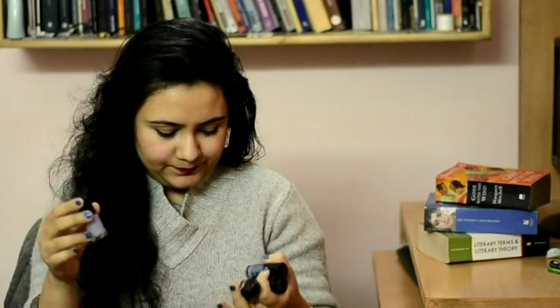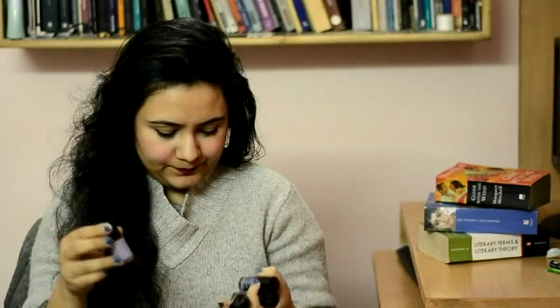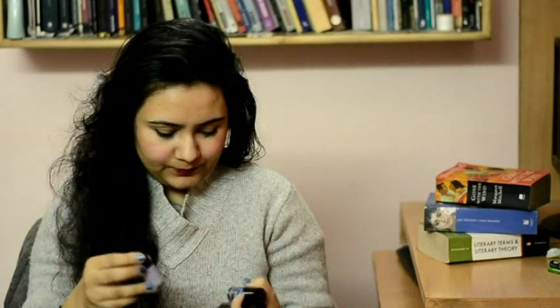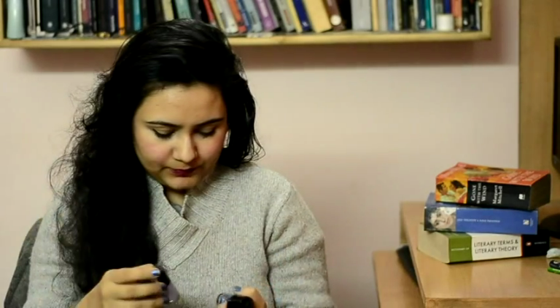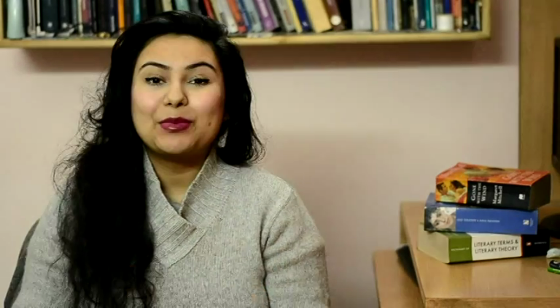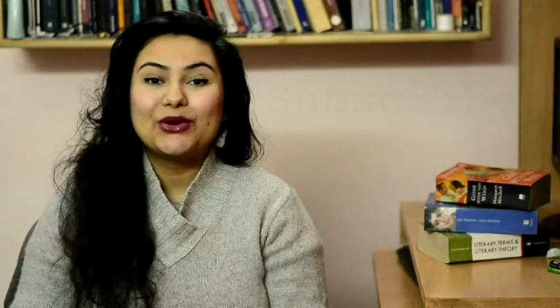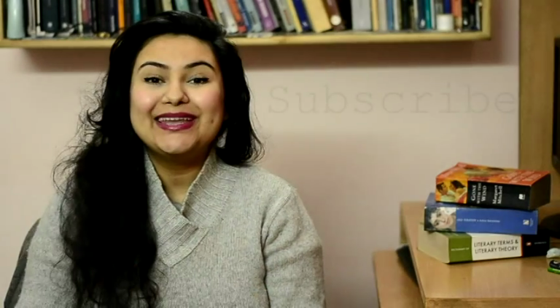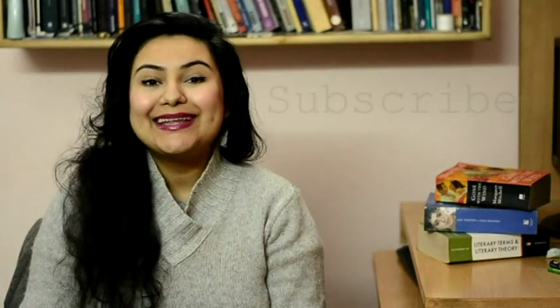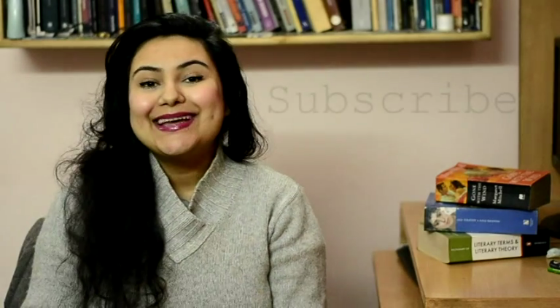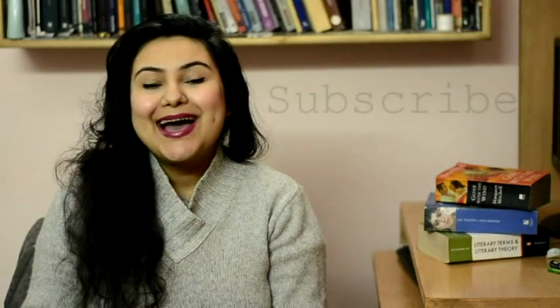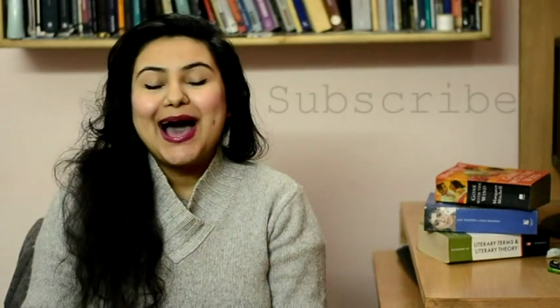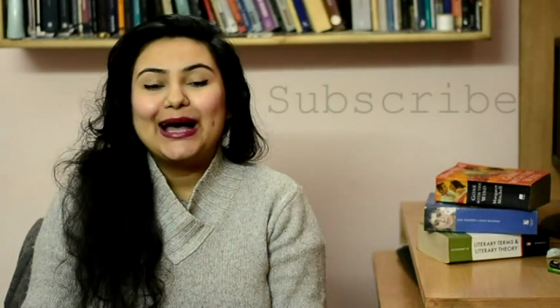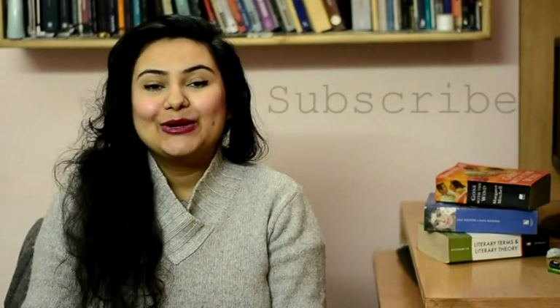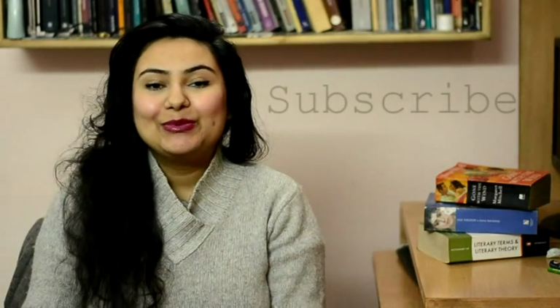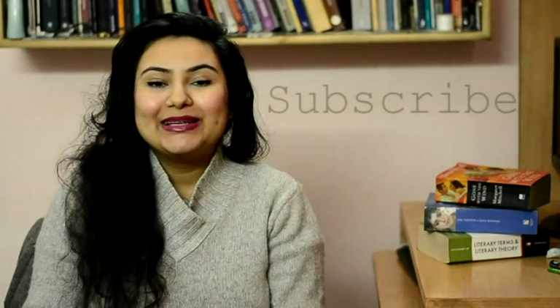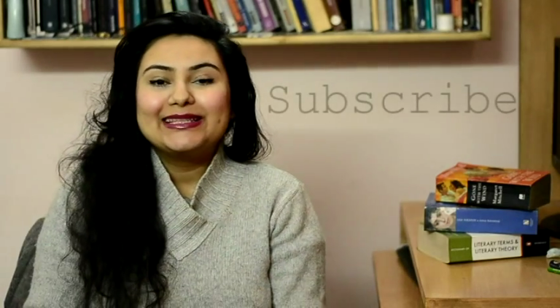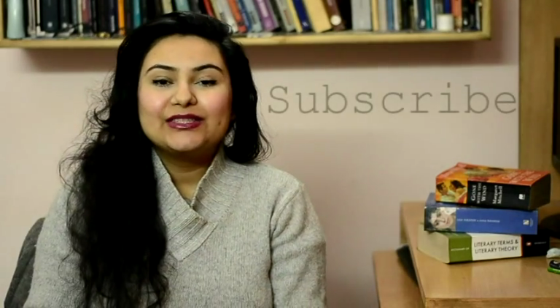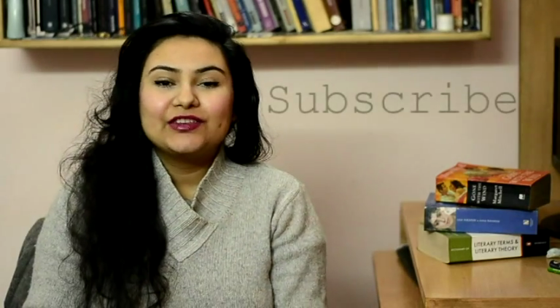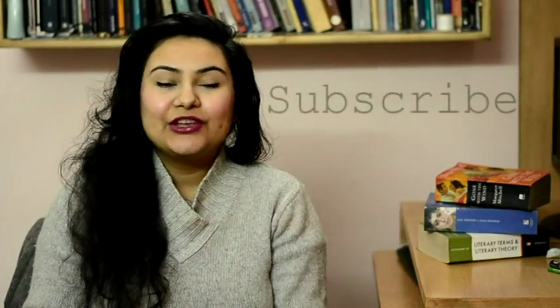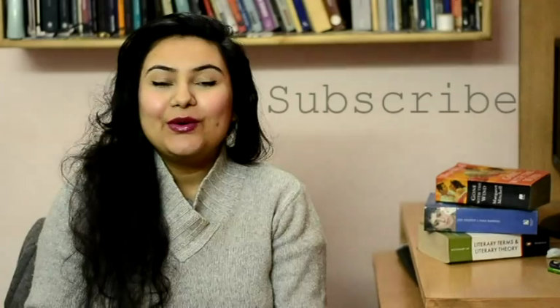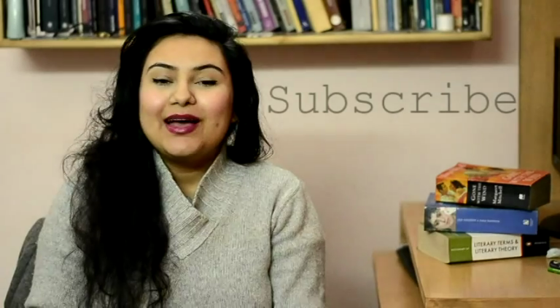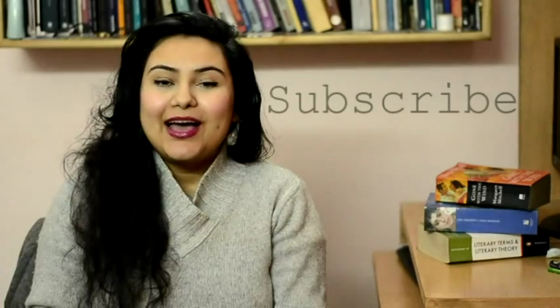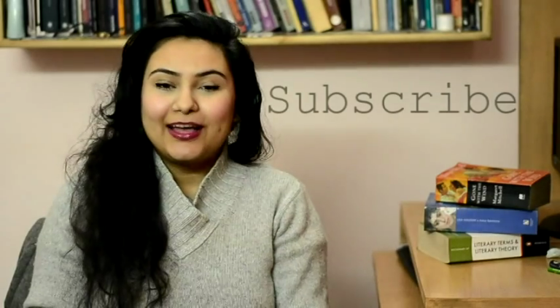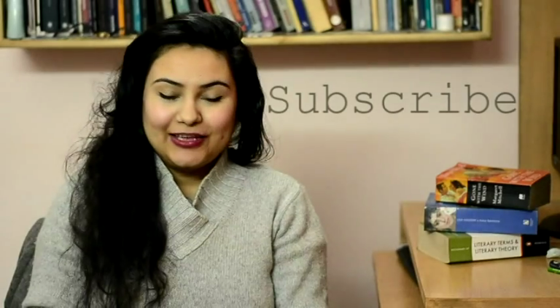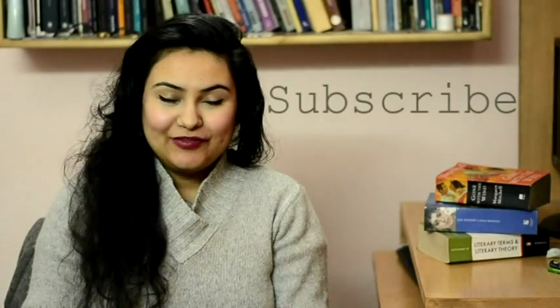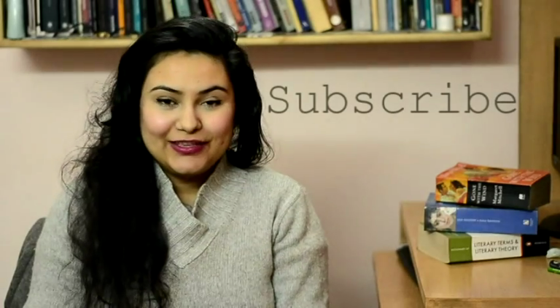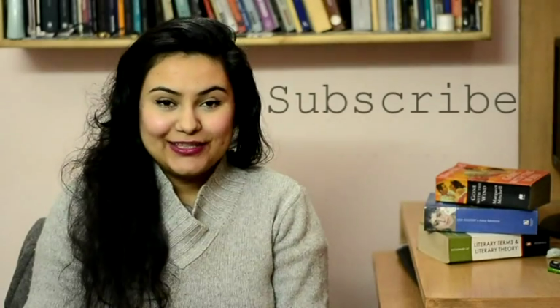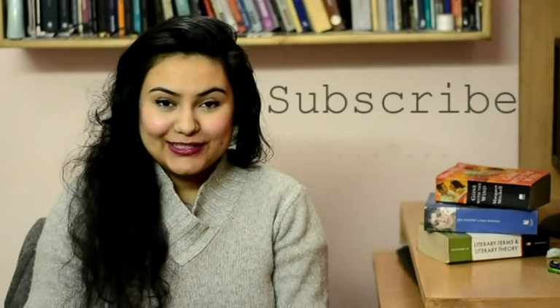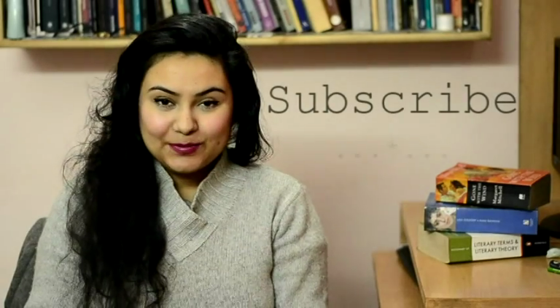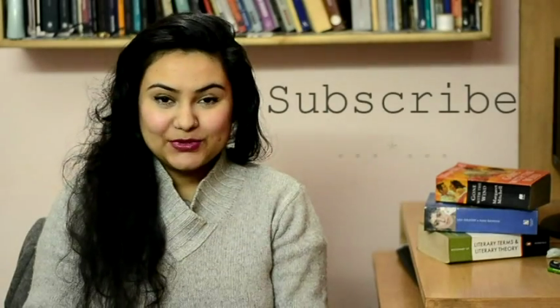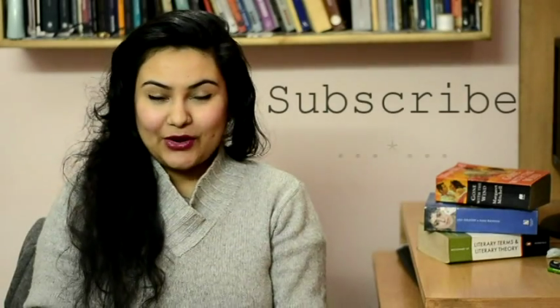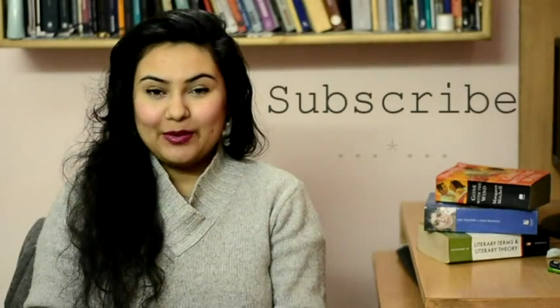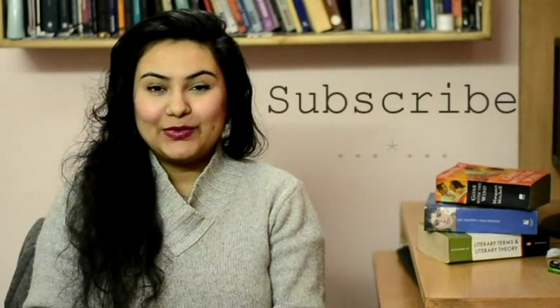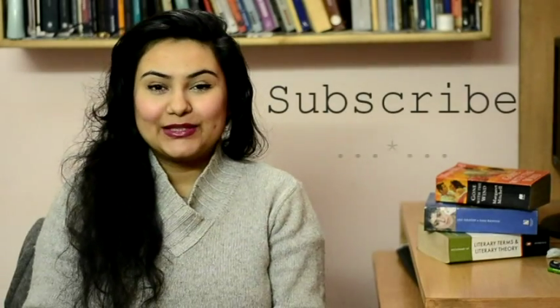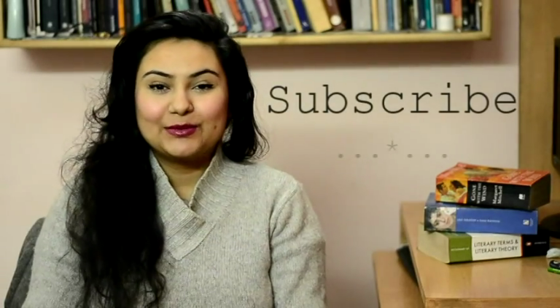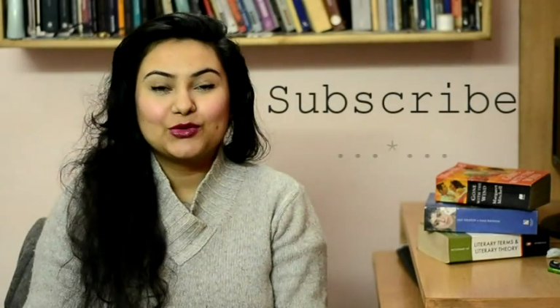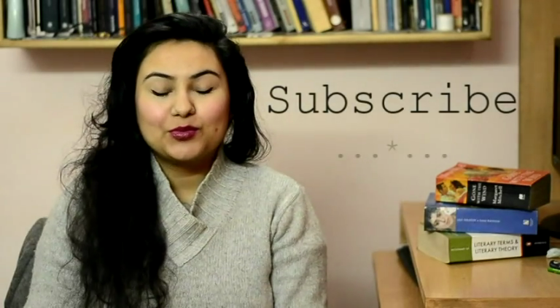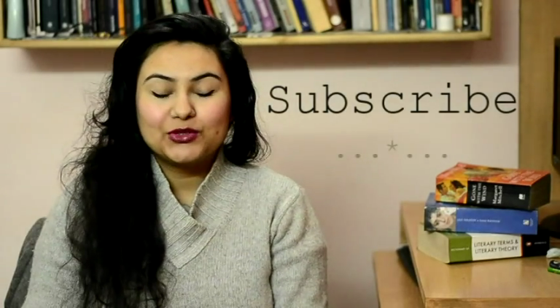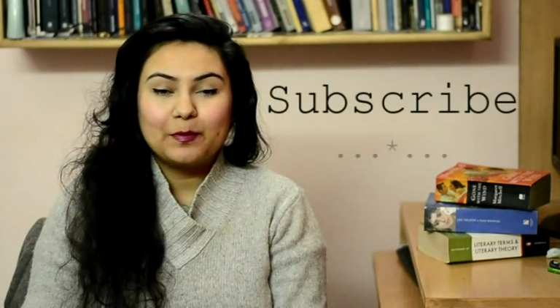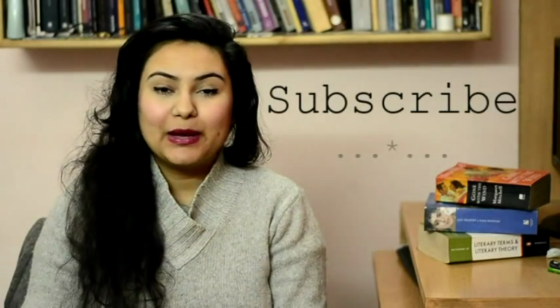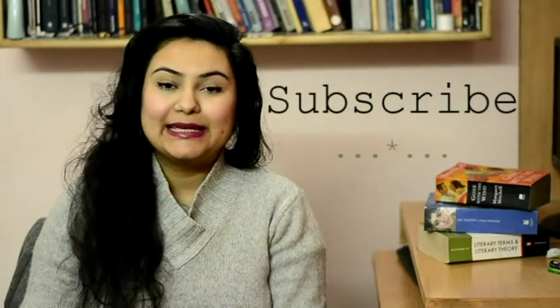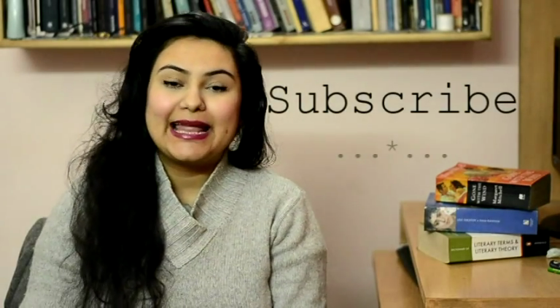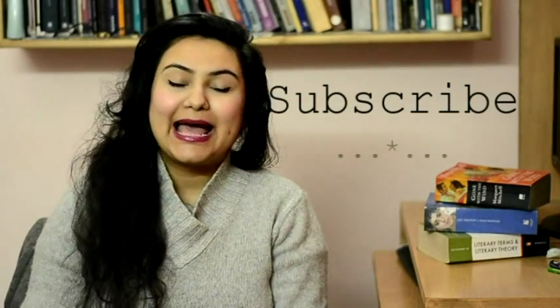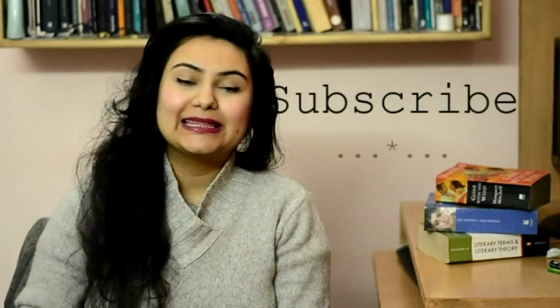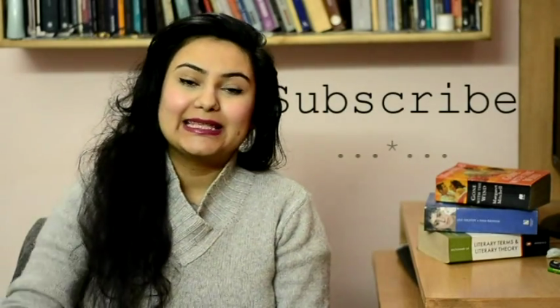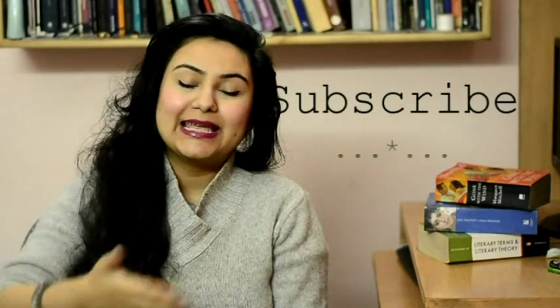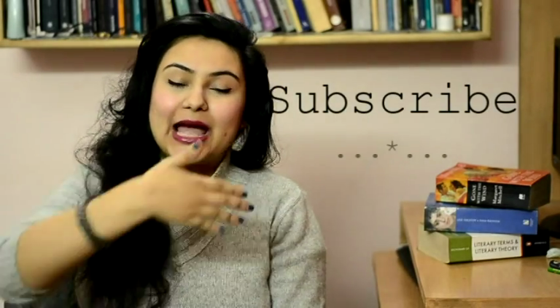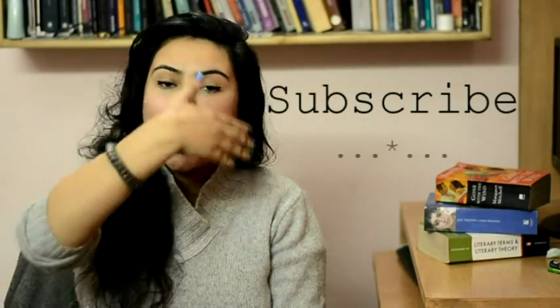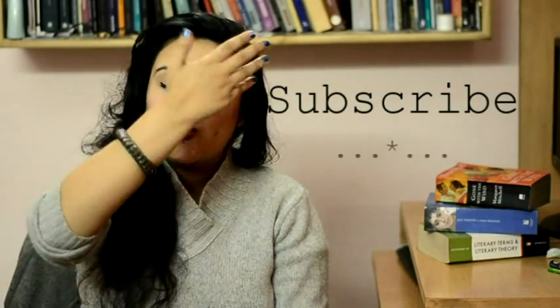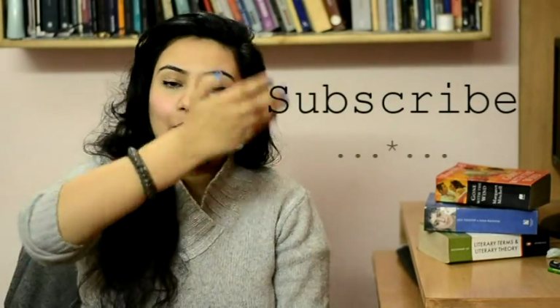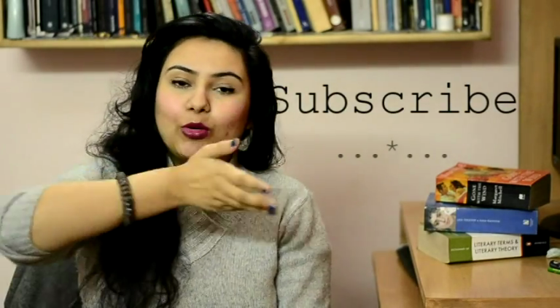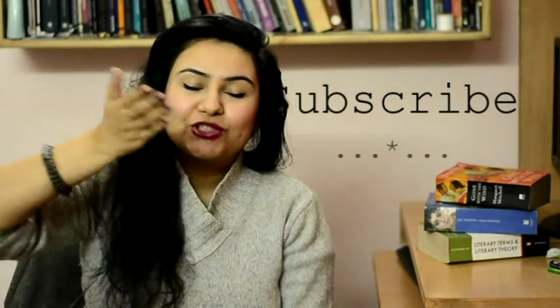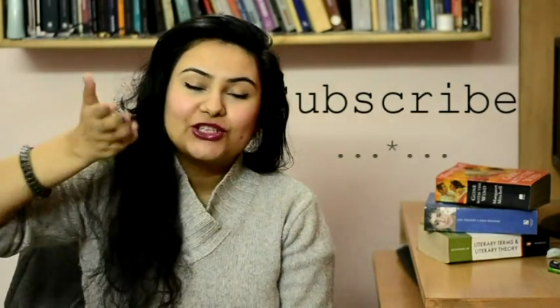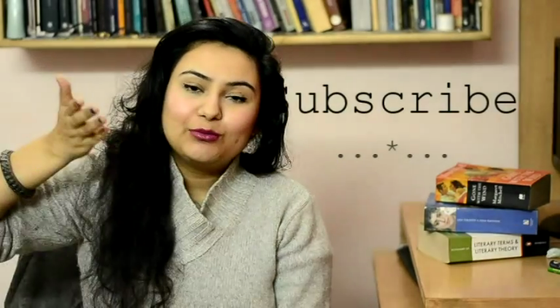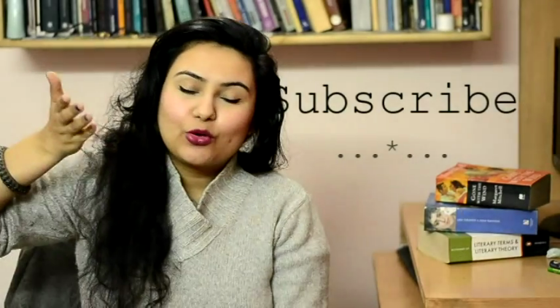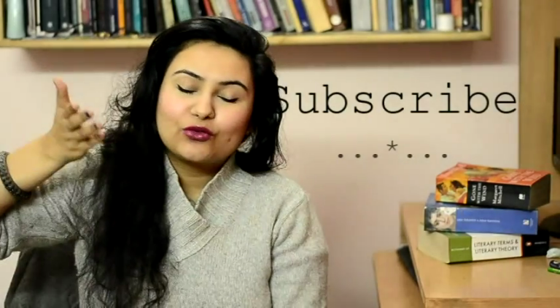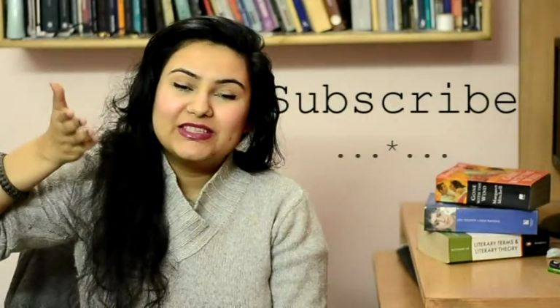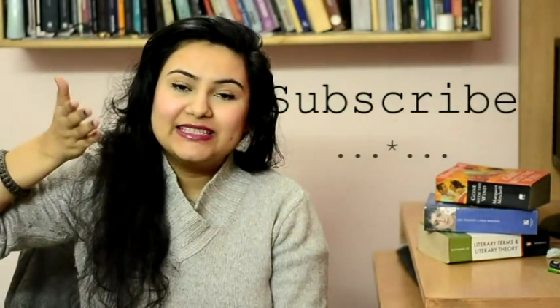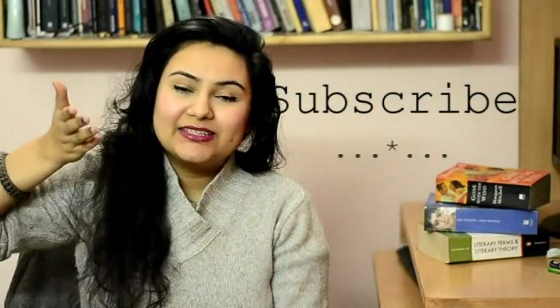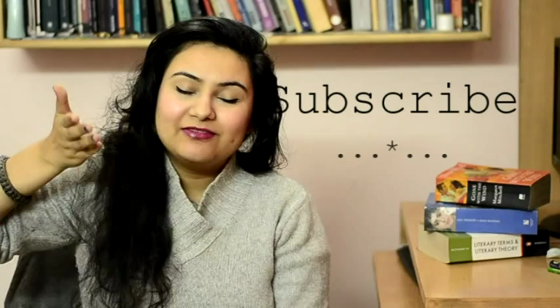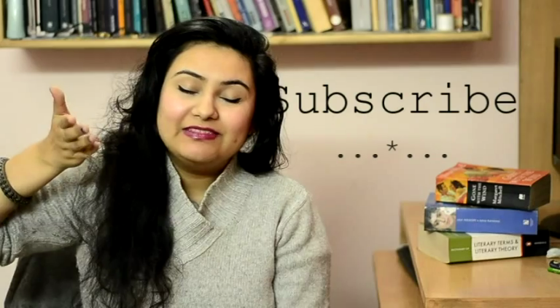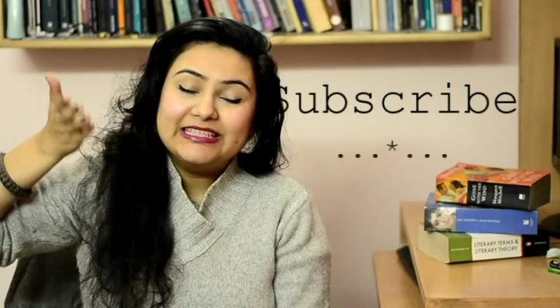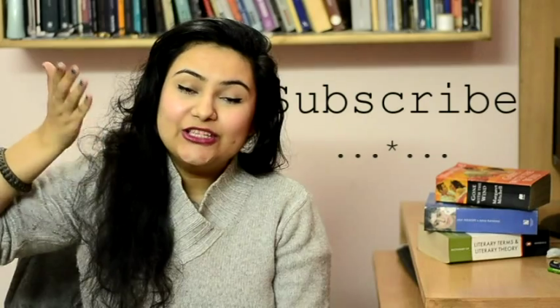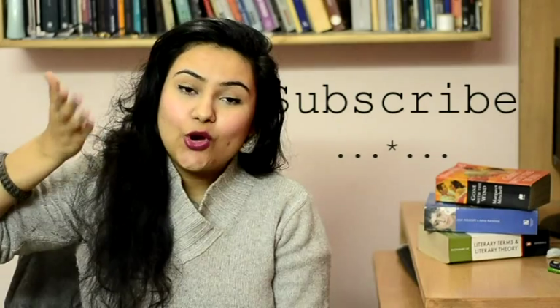That's about it. I hope you liked this video. If you haven't already, hit the subscribe button — I make new videos every Tuesday, Thursday, and Saturday.